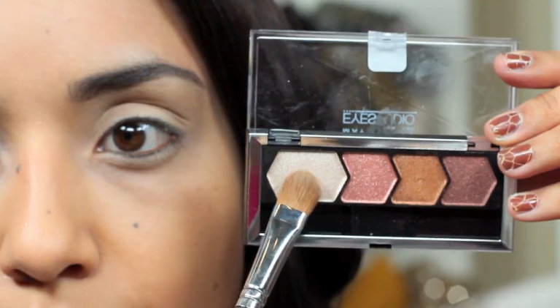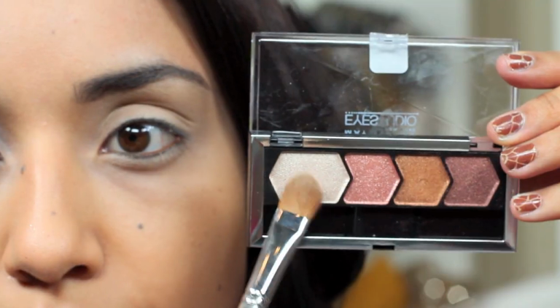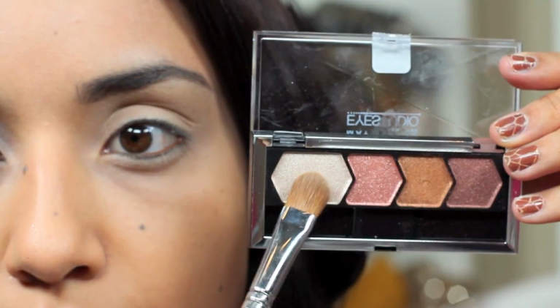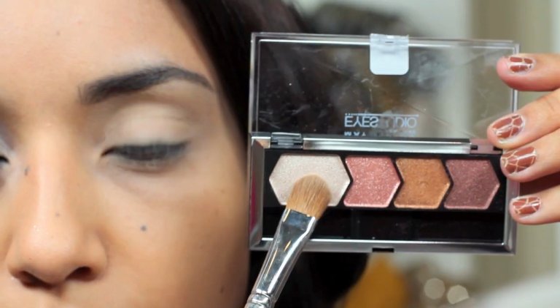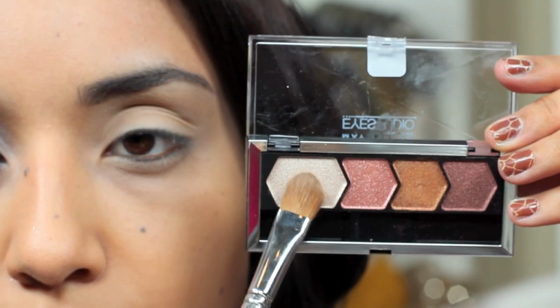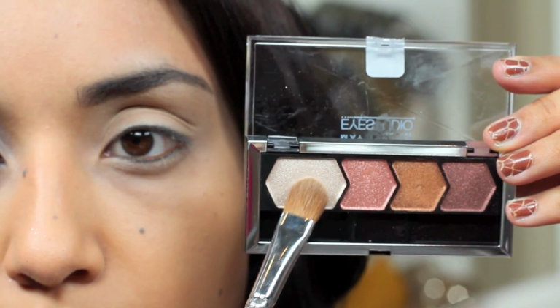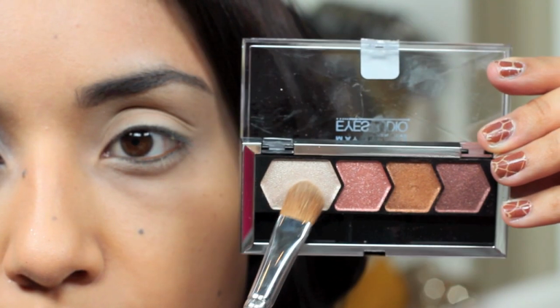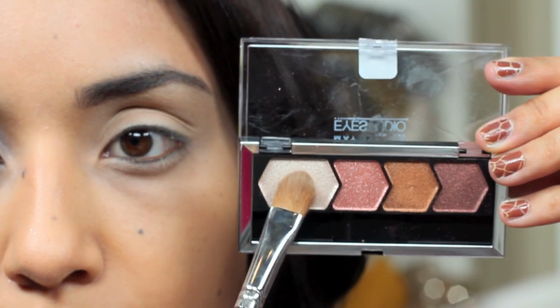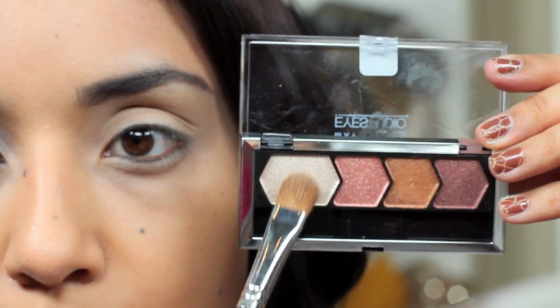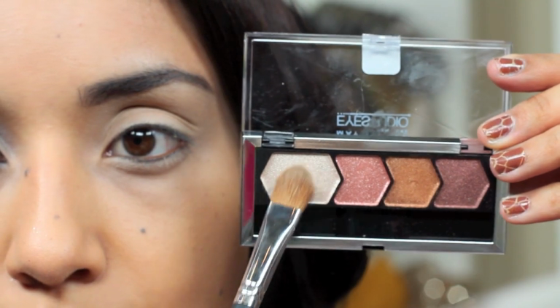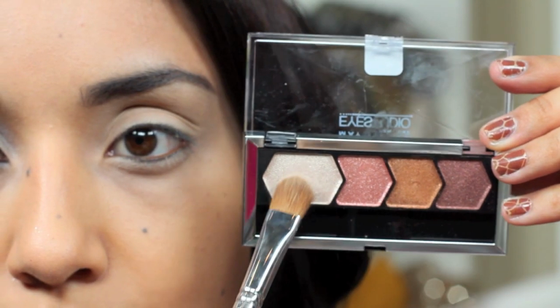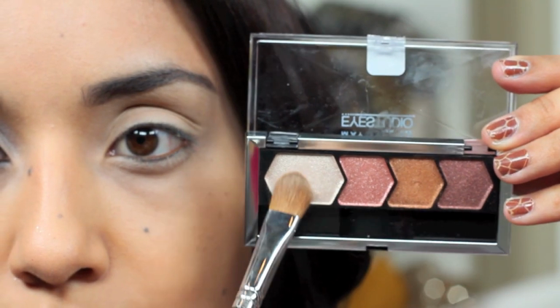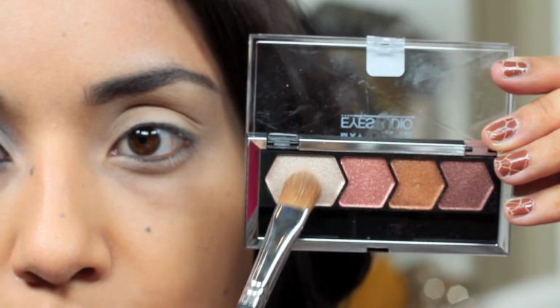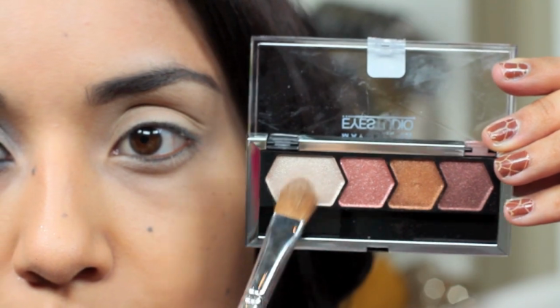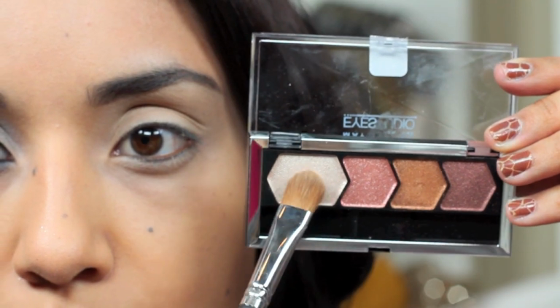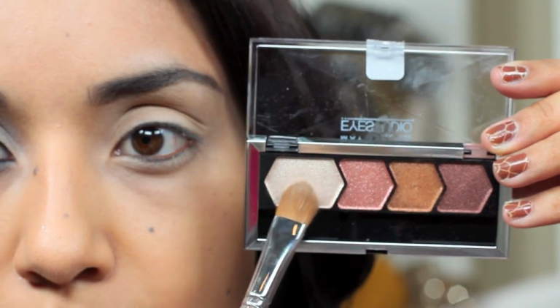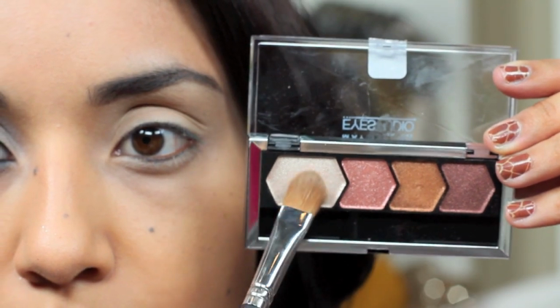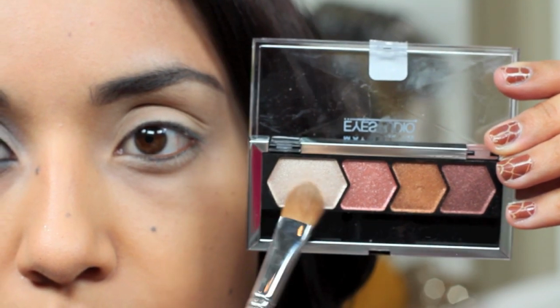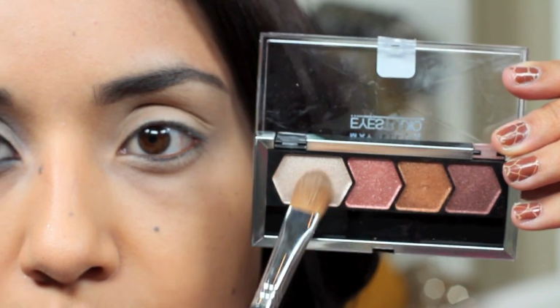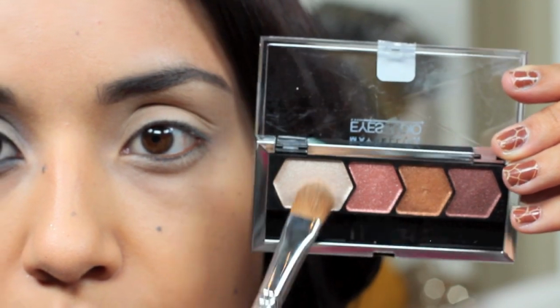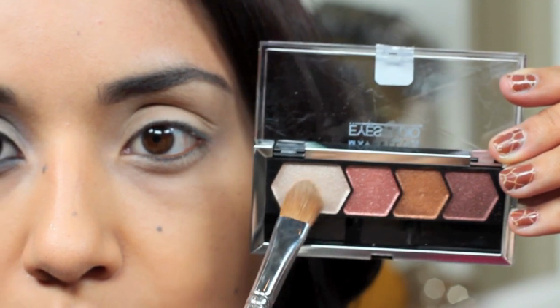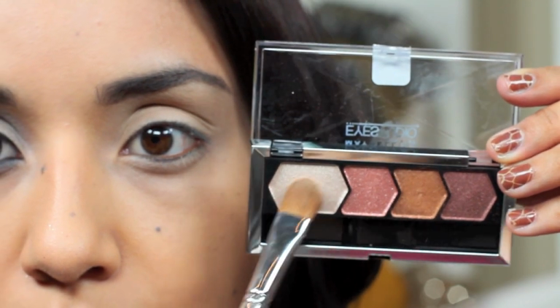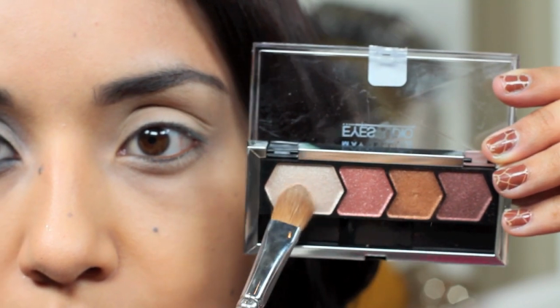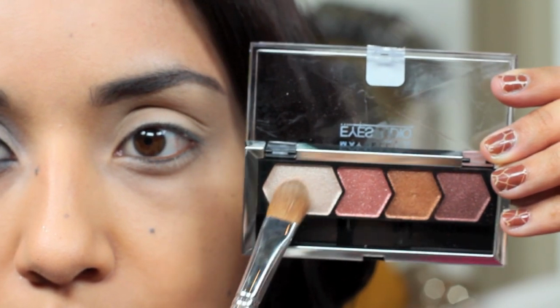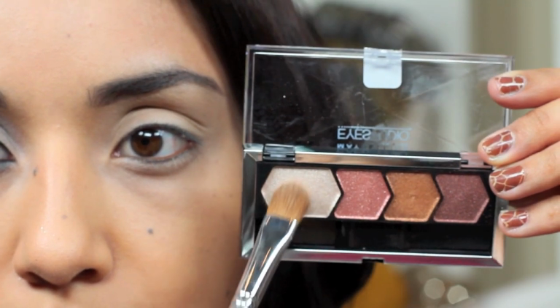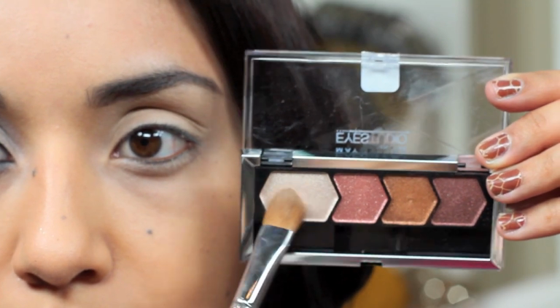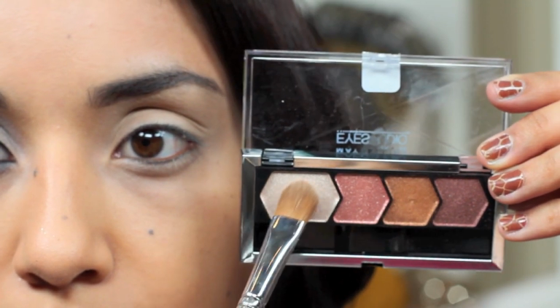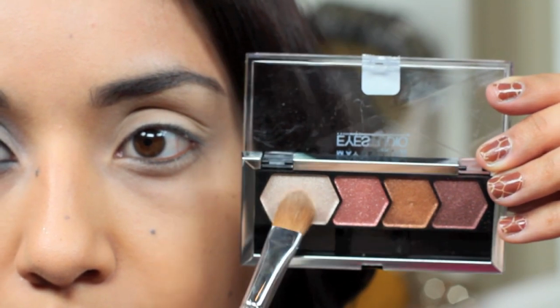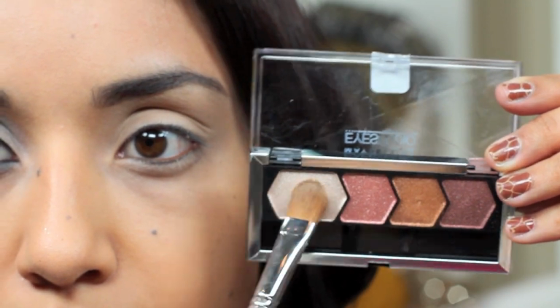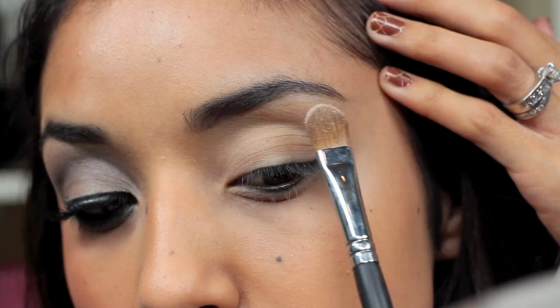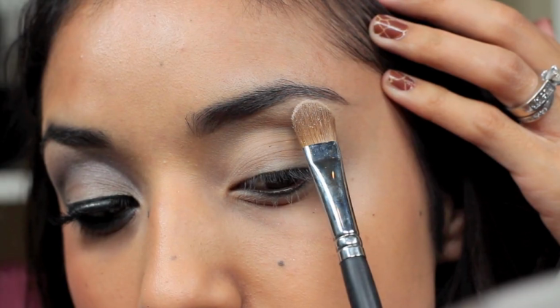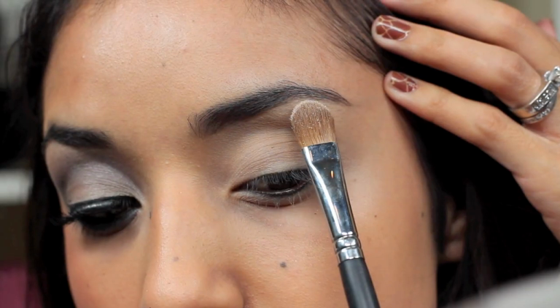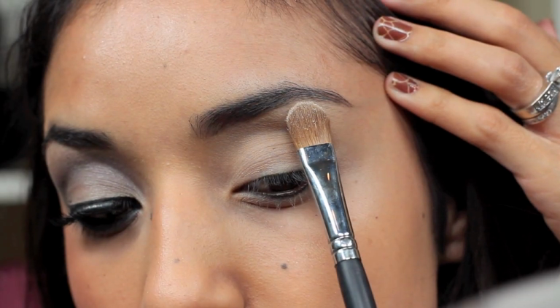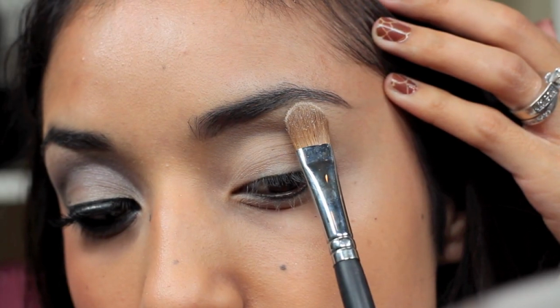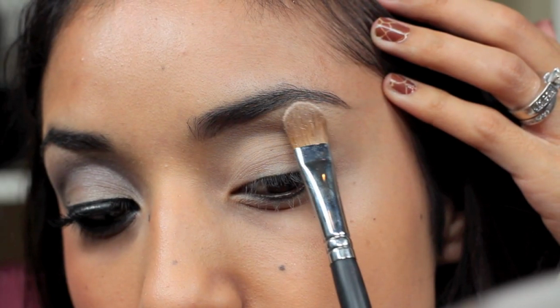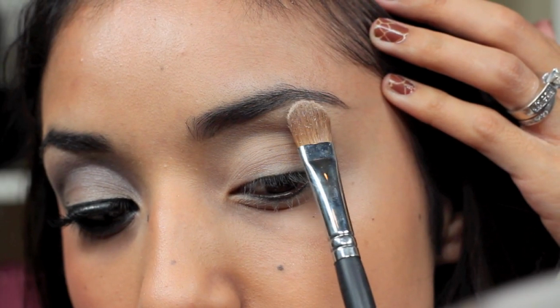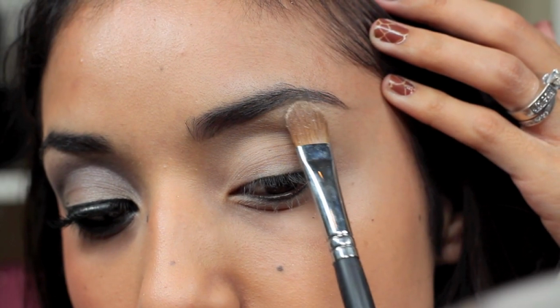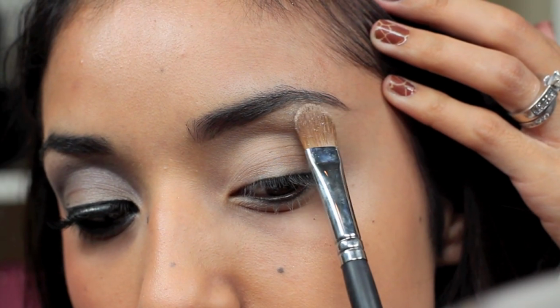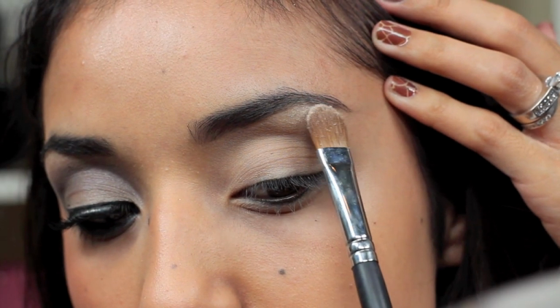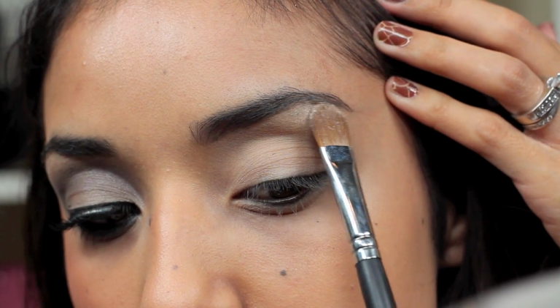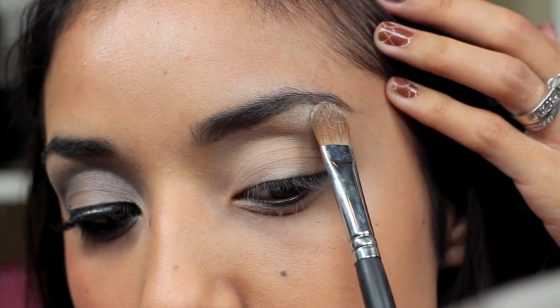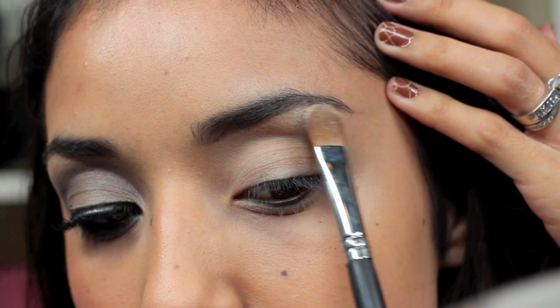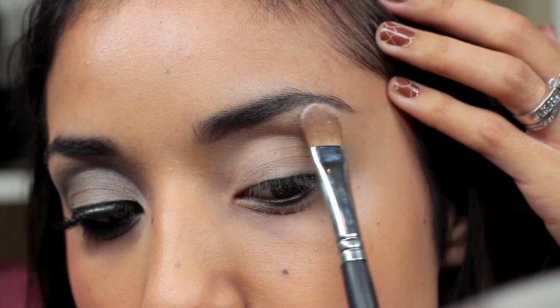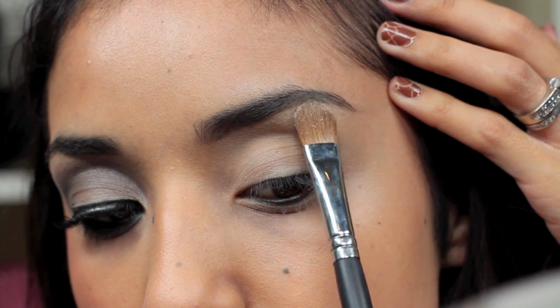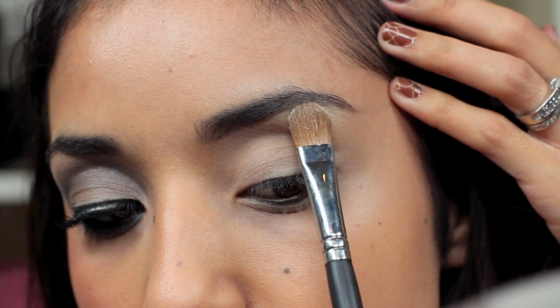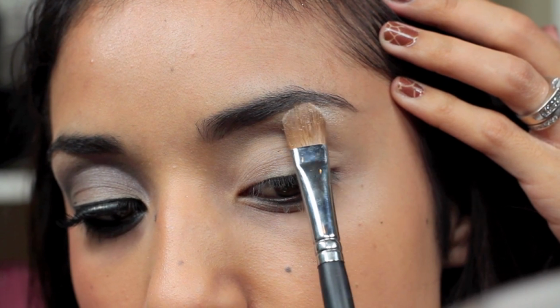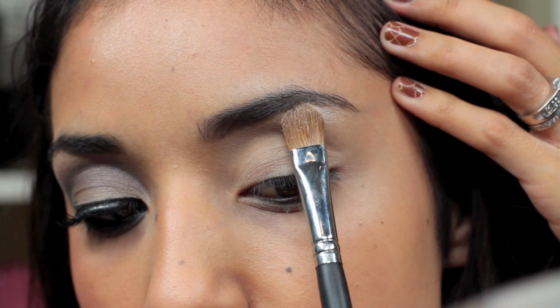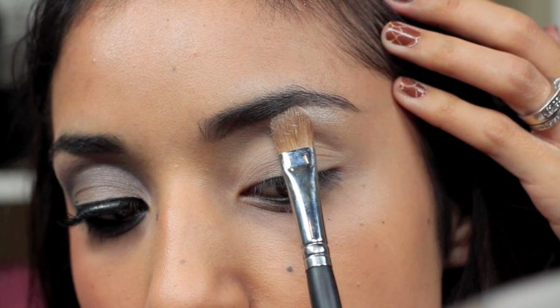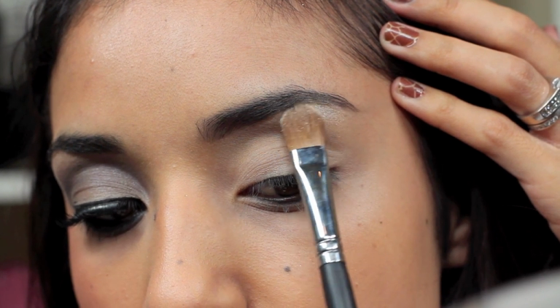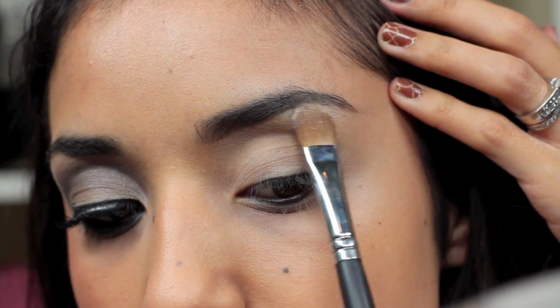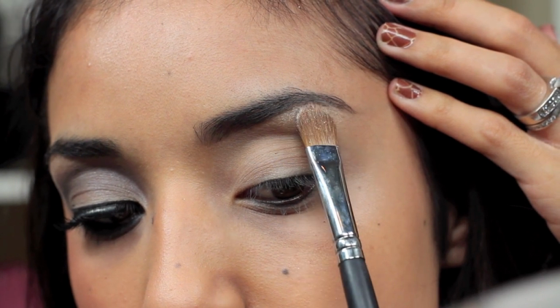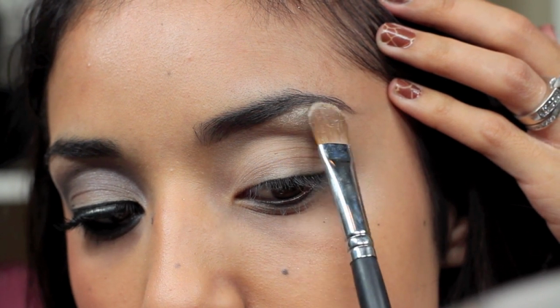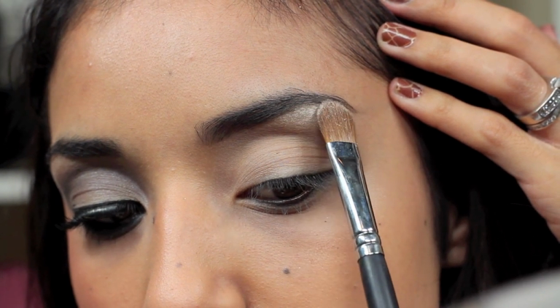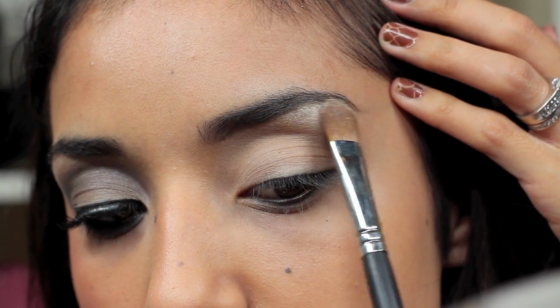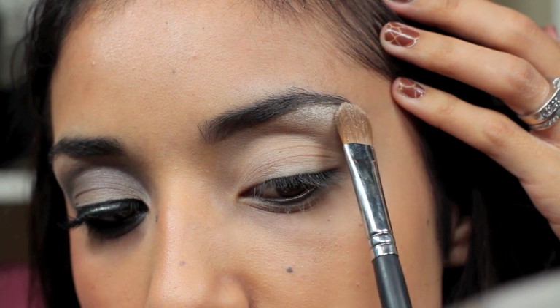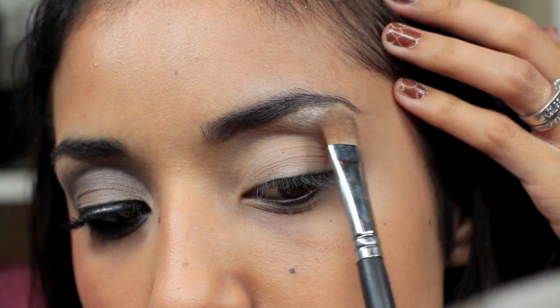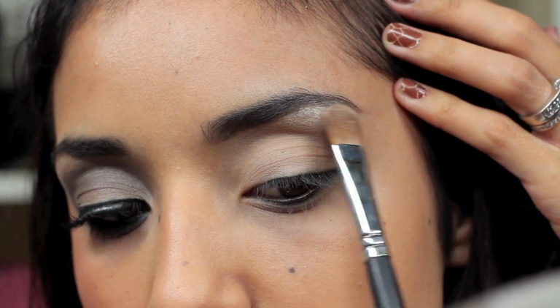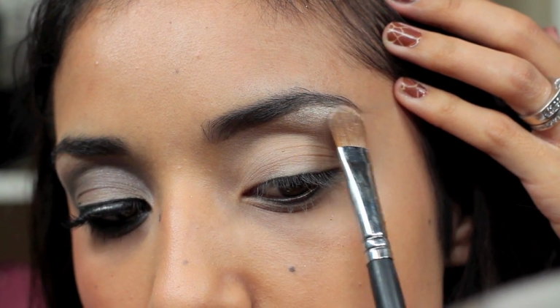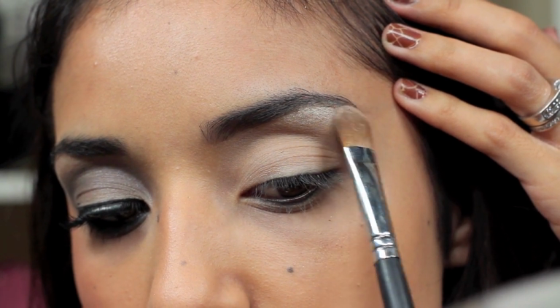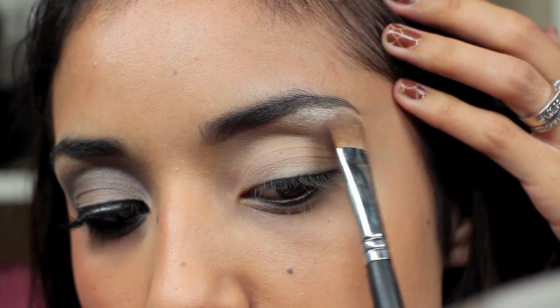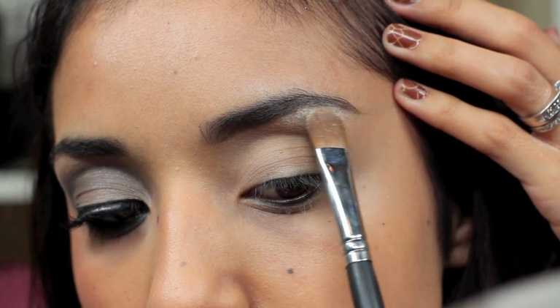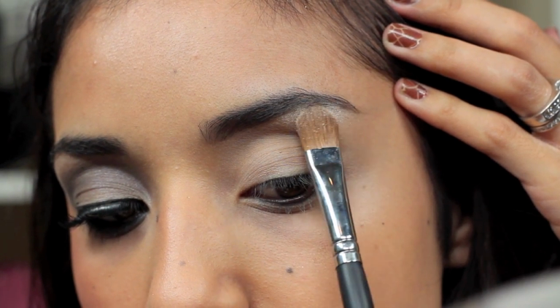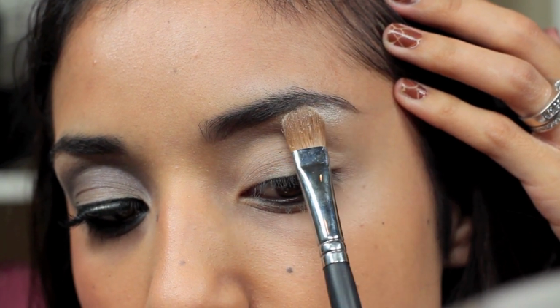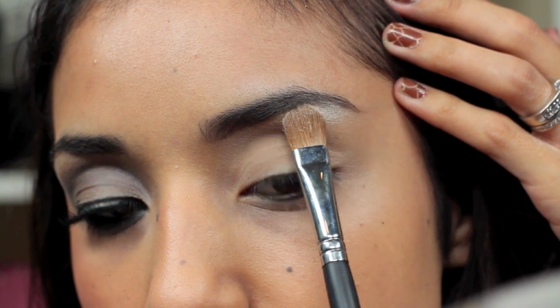Next, I'm taking the highlight from this Copper Chic Quad by Maybelline and placing it right underneath the highest part of my eyebrow.